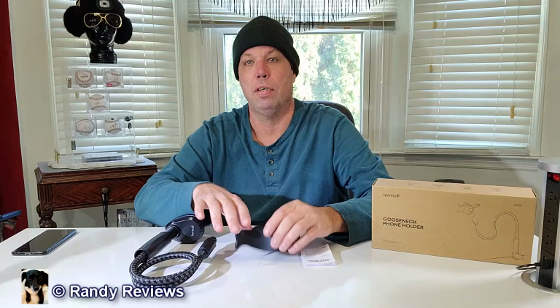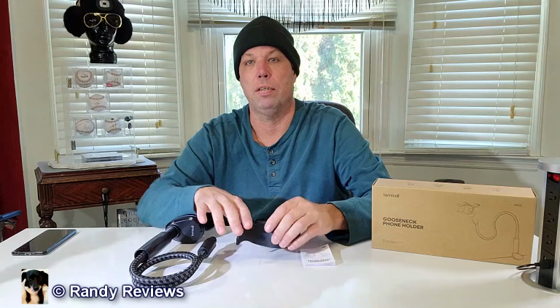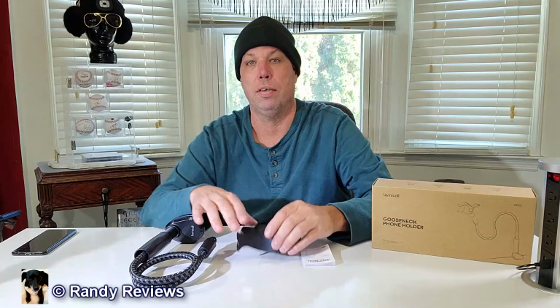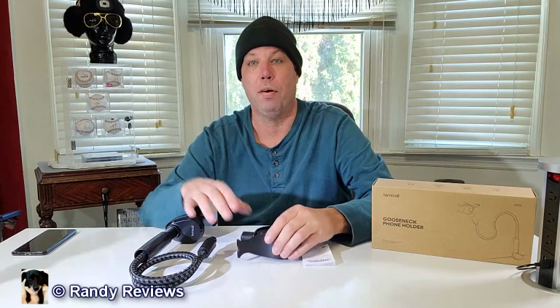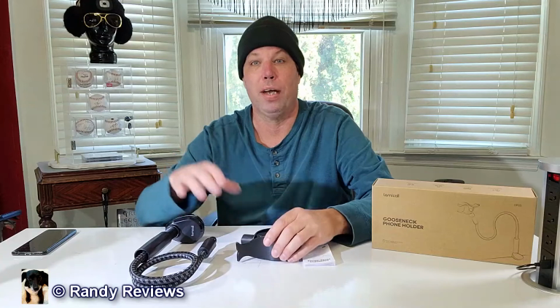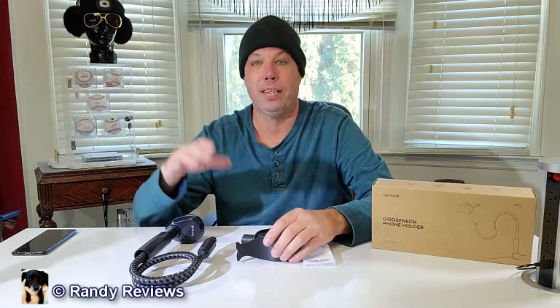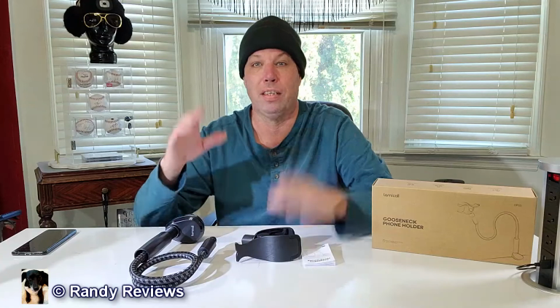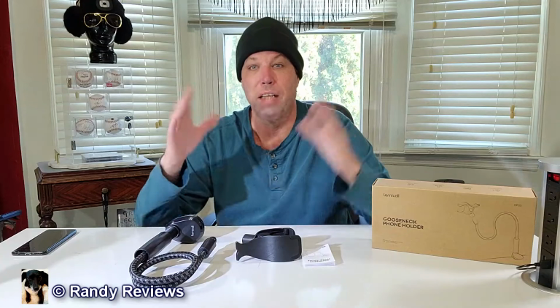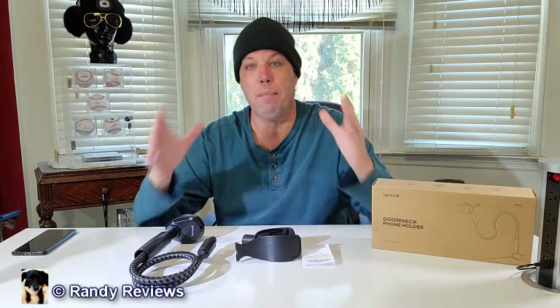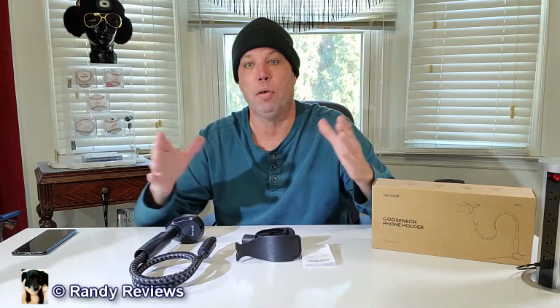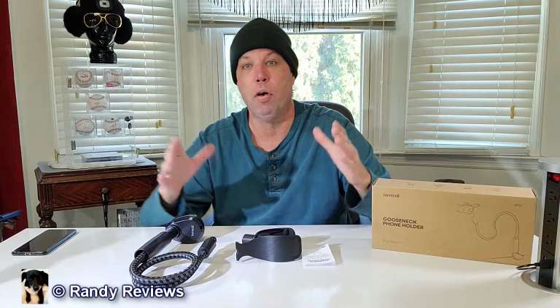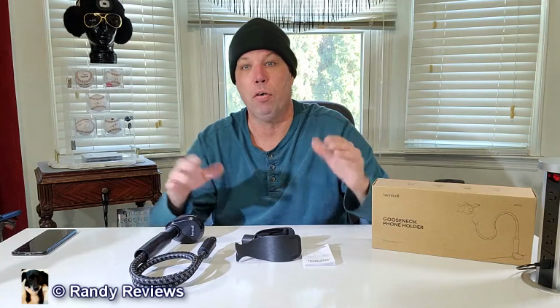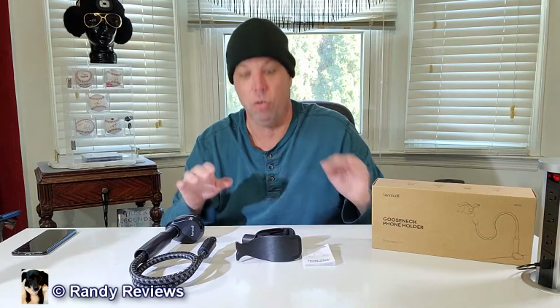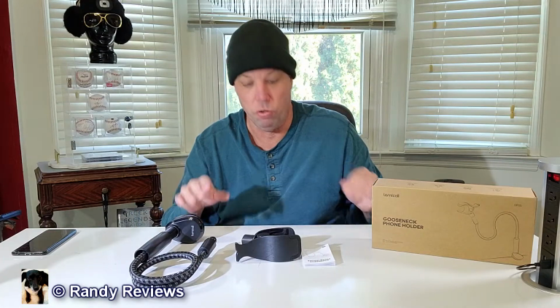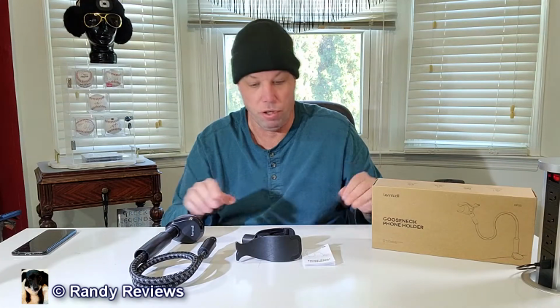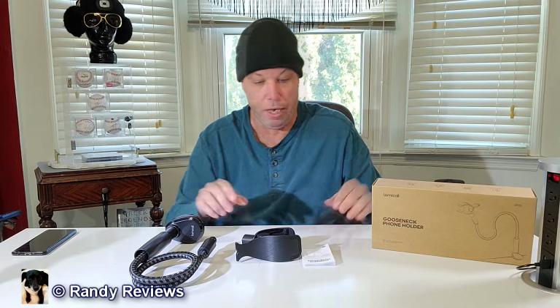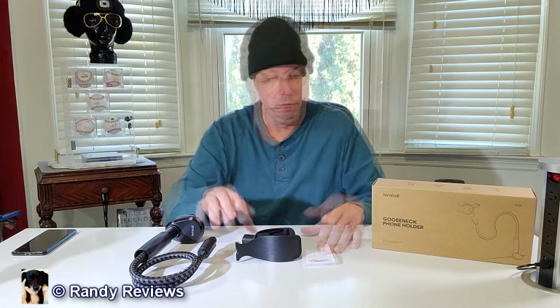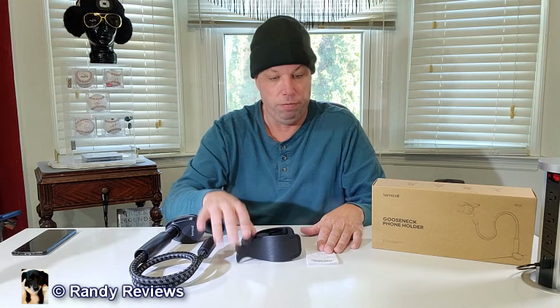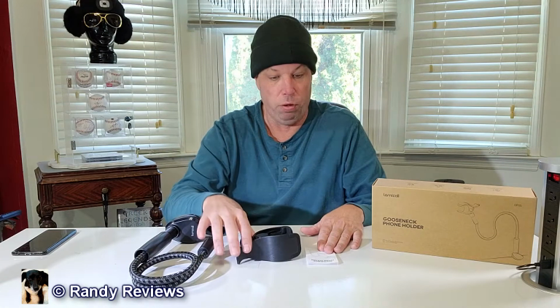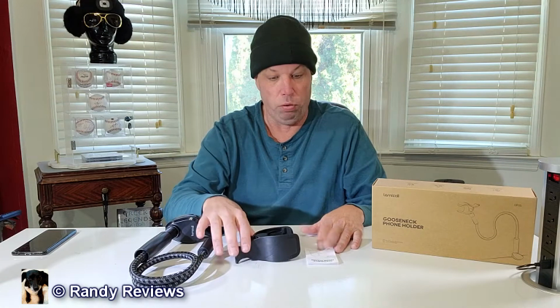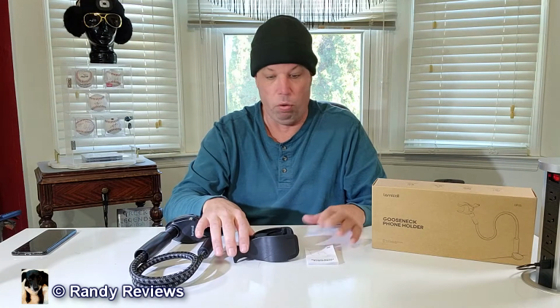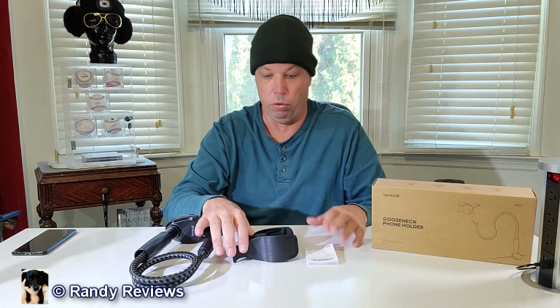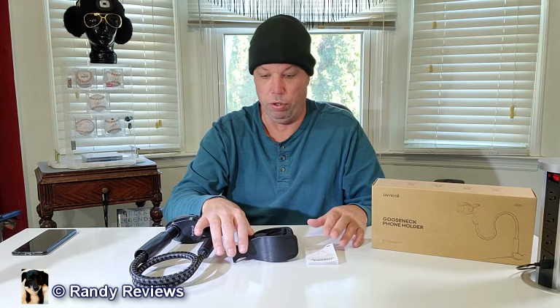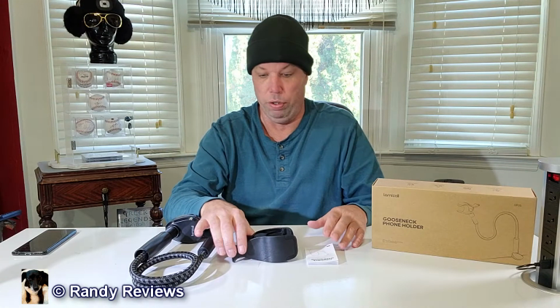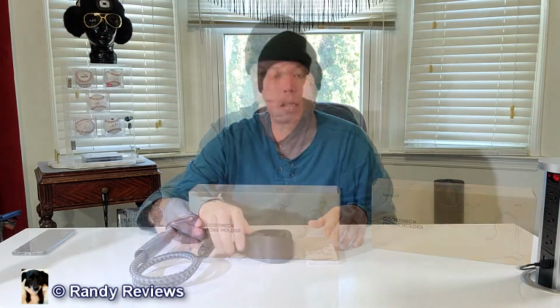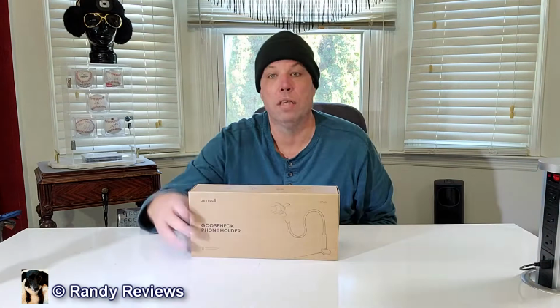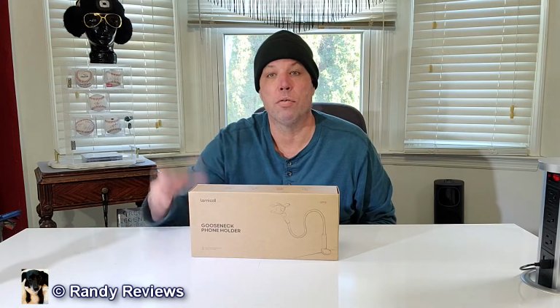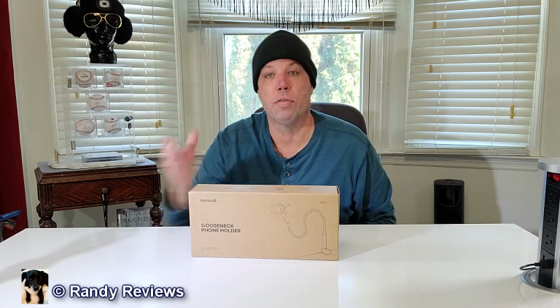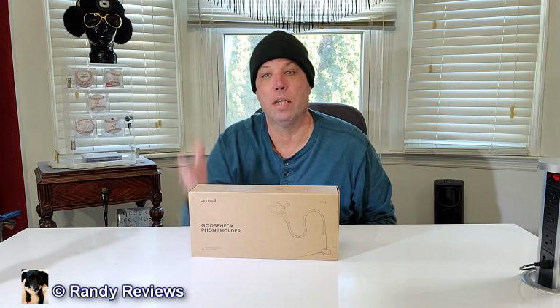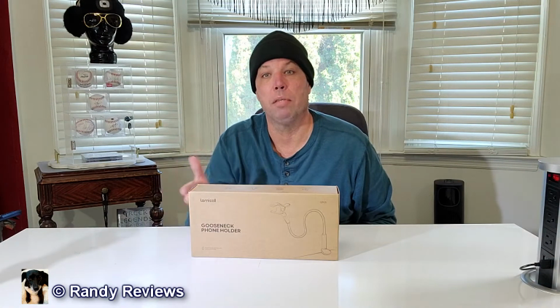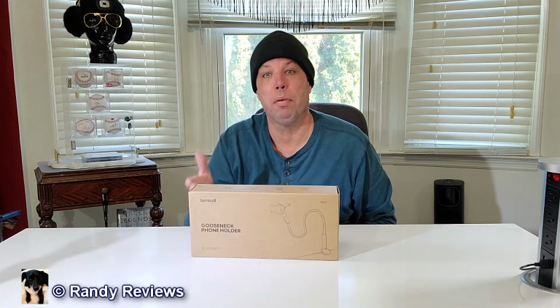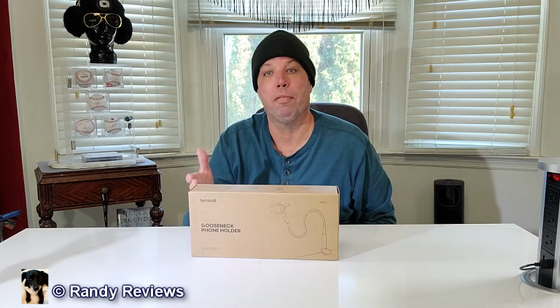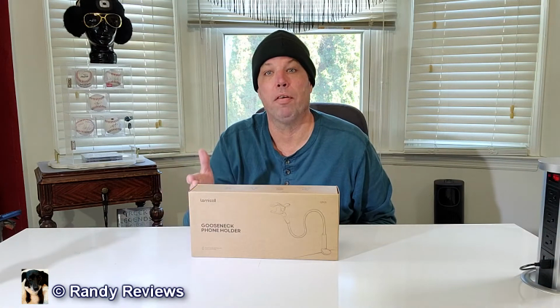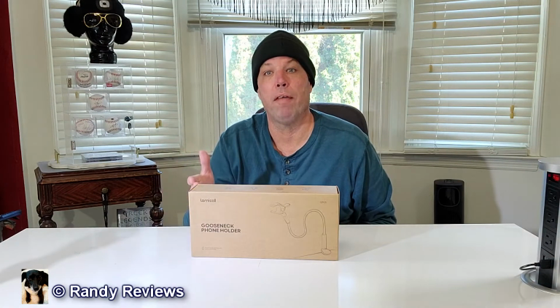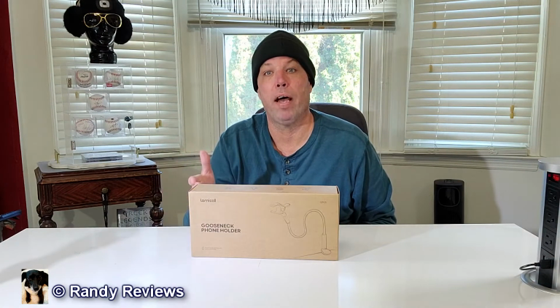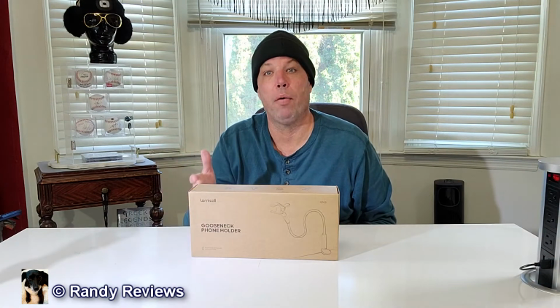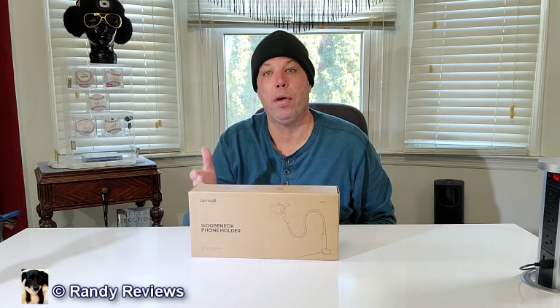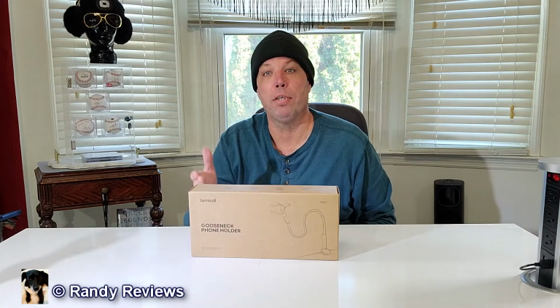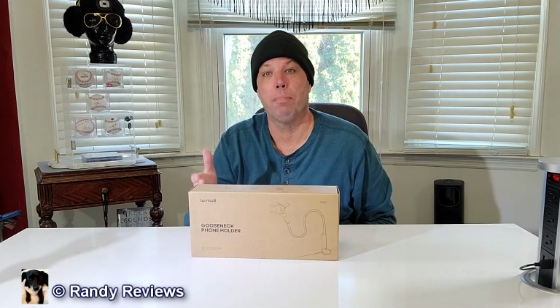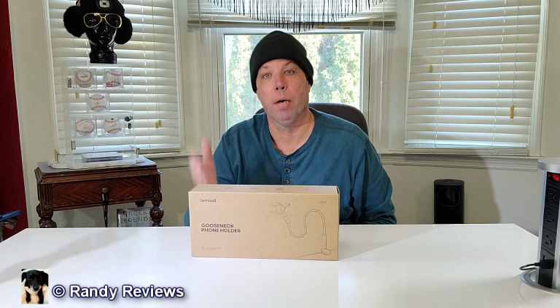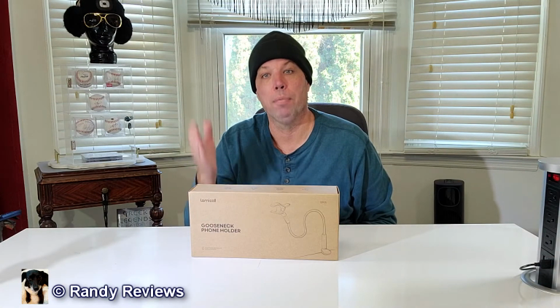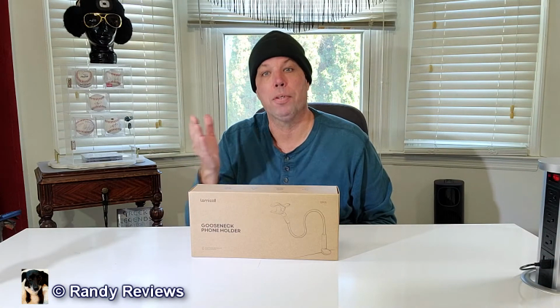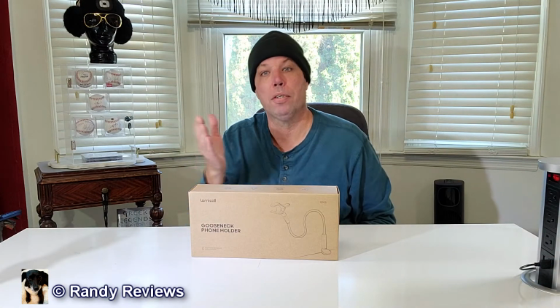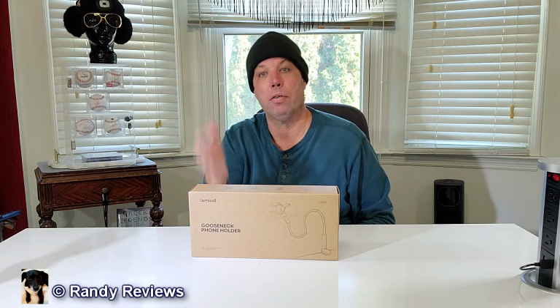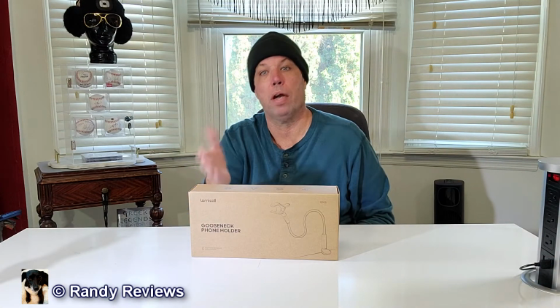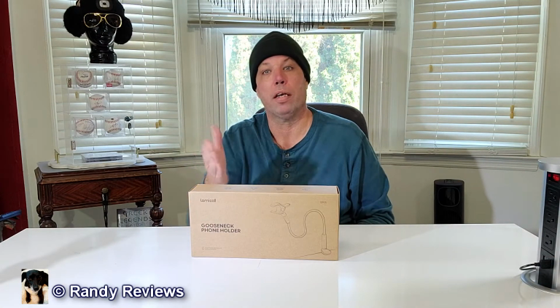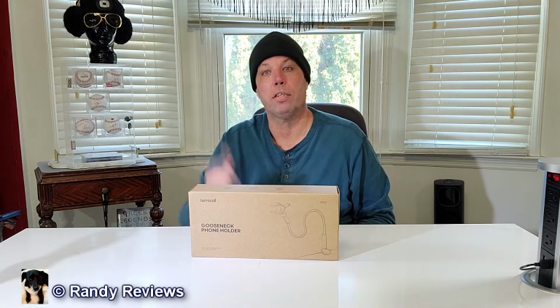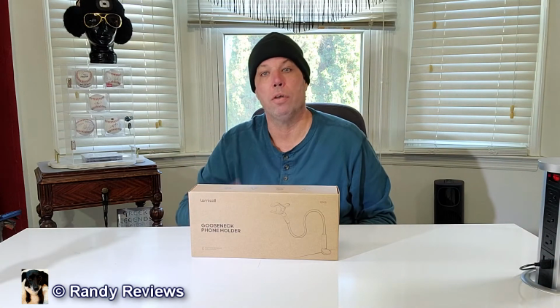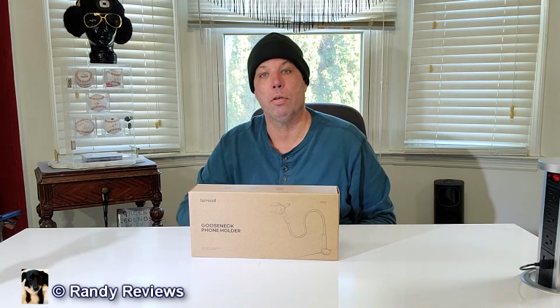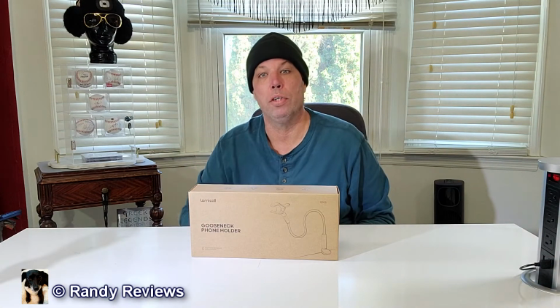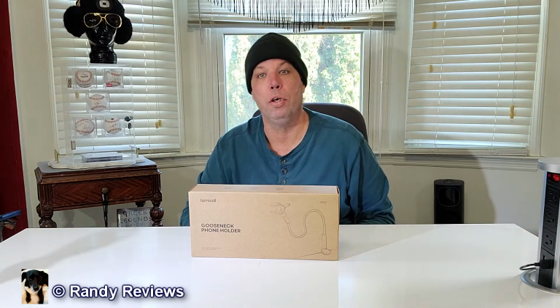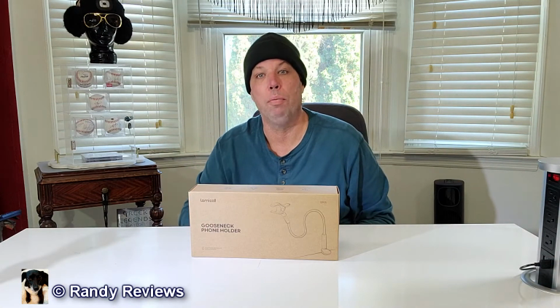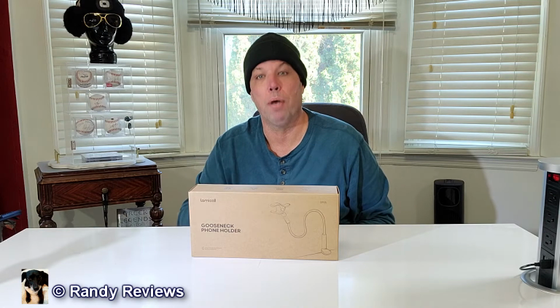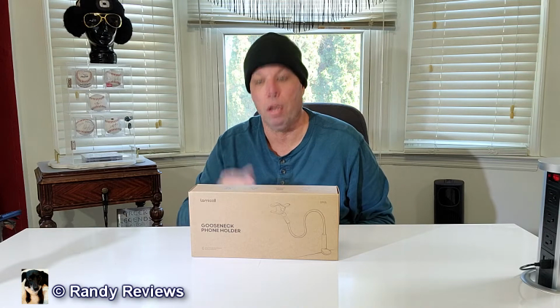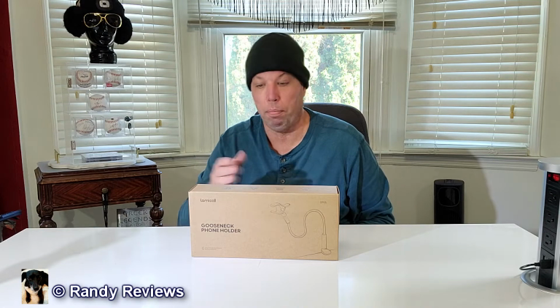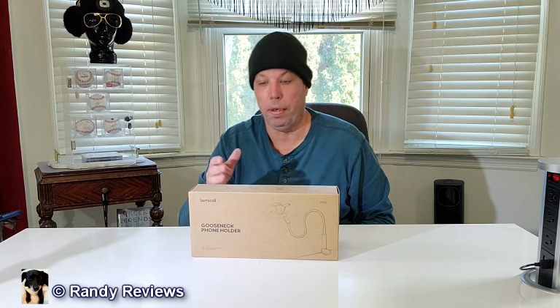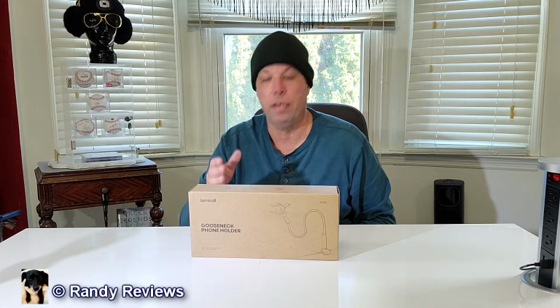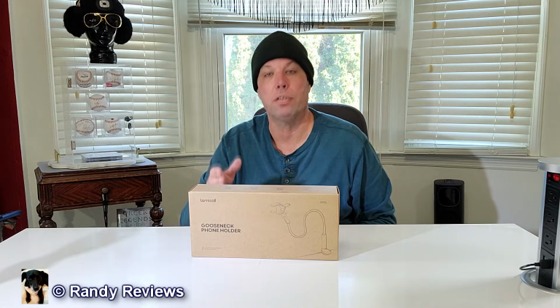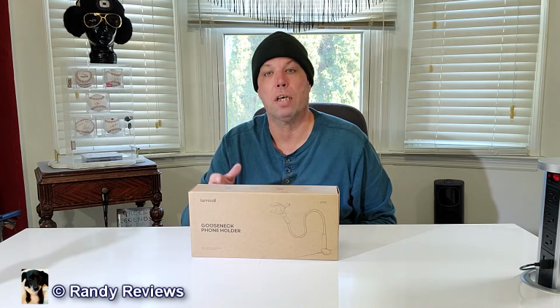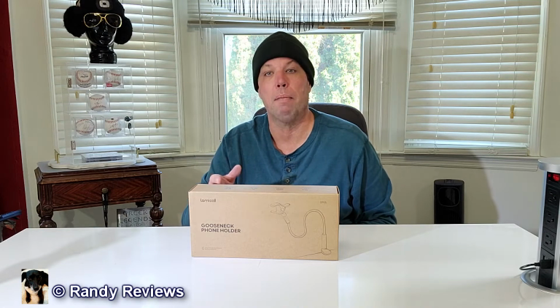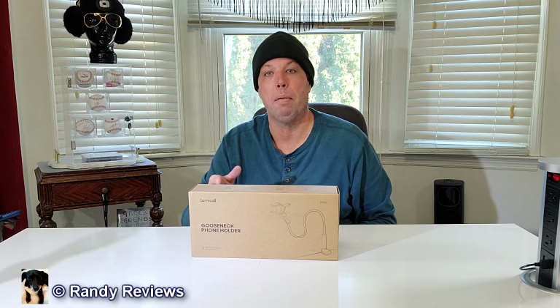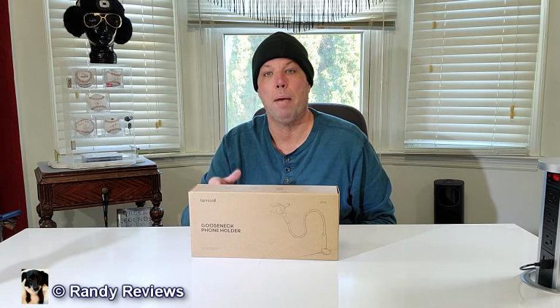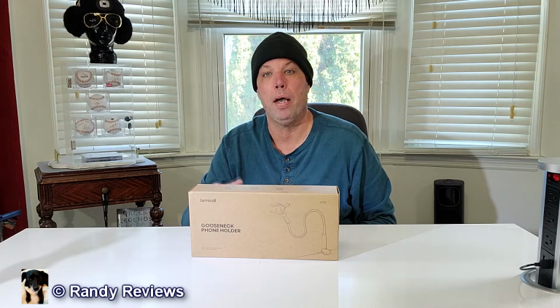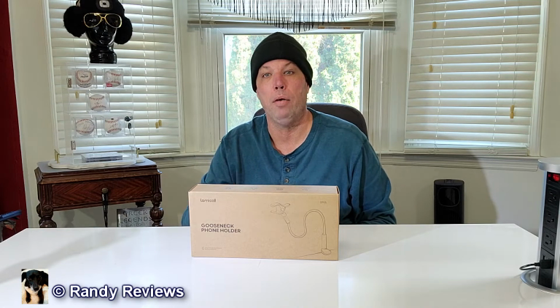I already got the Lamacol Gooseneck phone holder. This was sent to me for evaluation purposes so I could show it to you, but all opinions are gonna be my own.